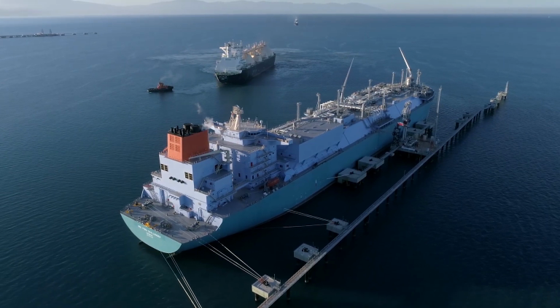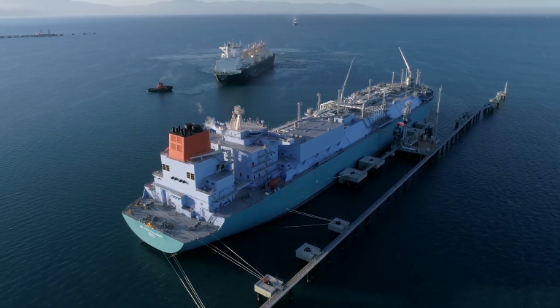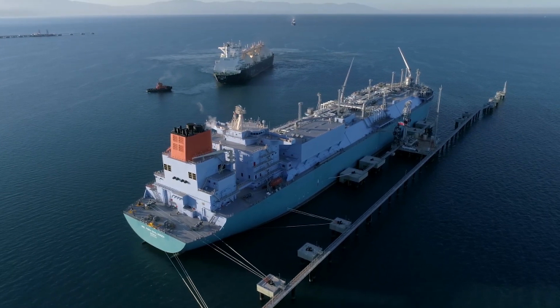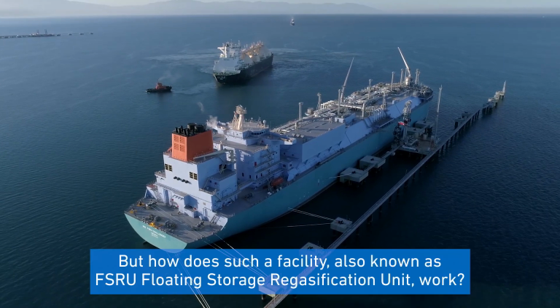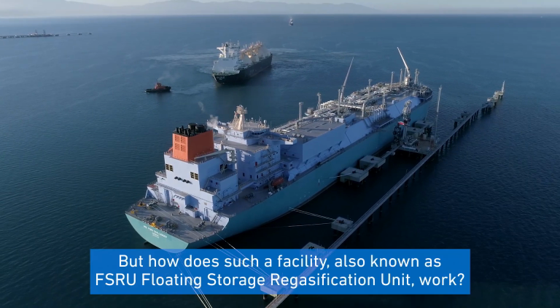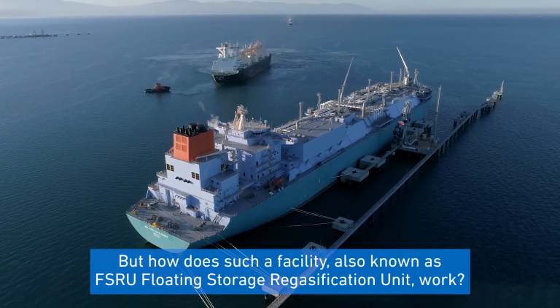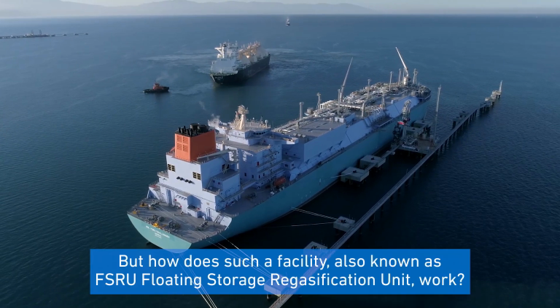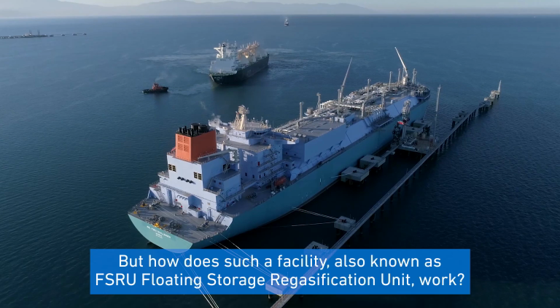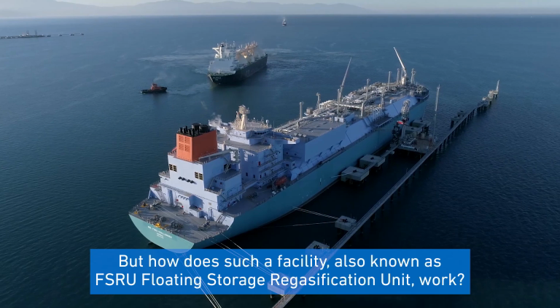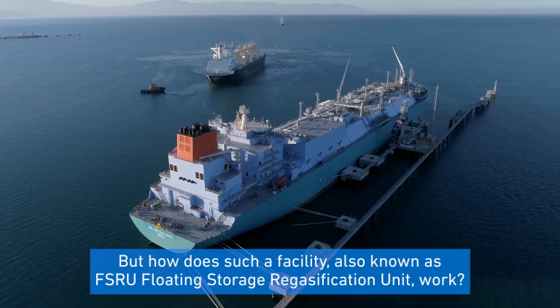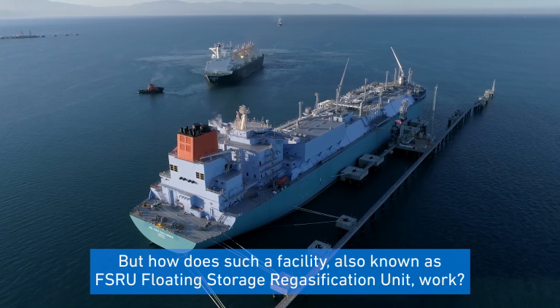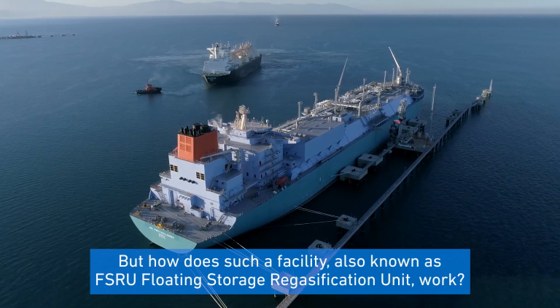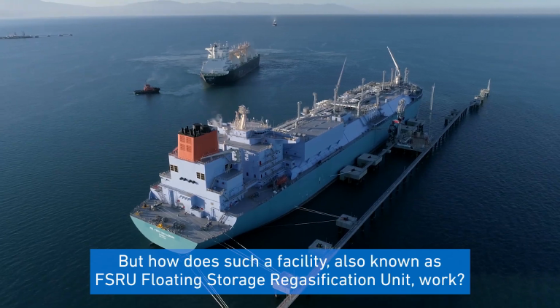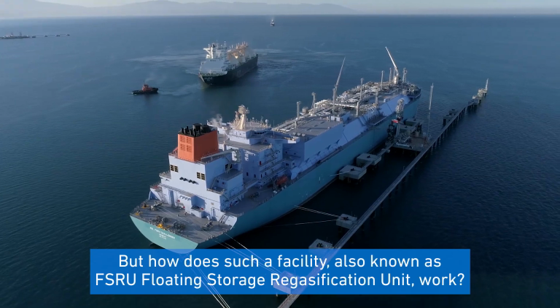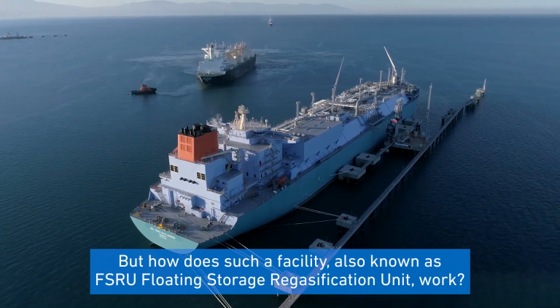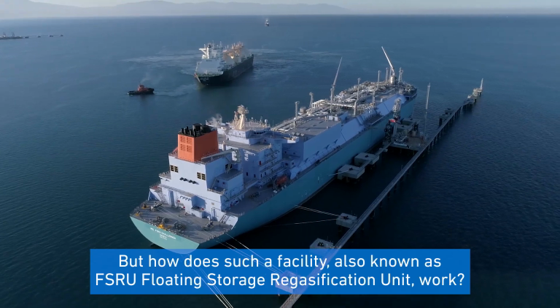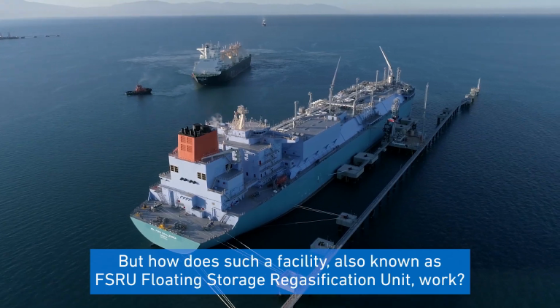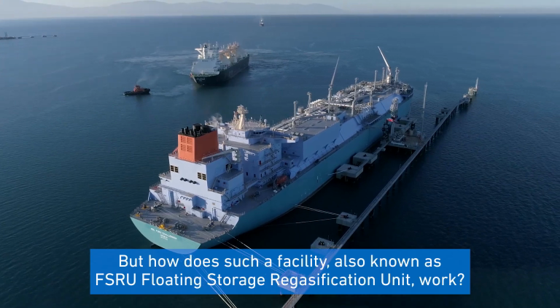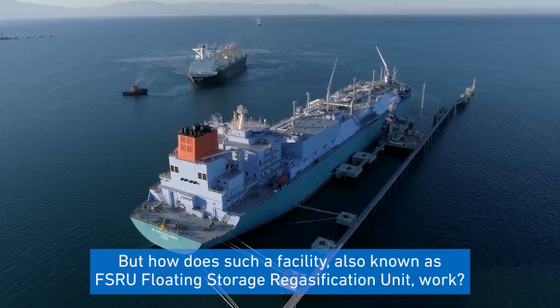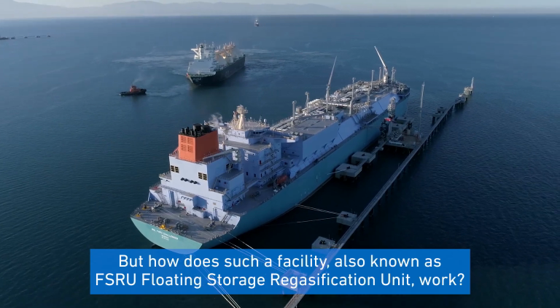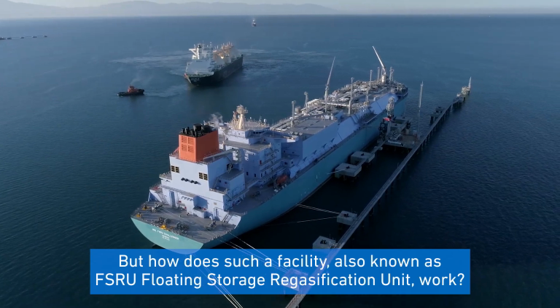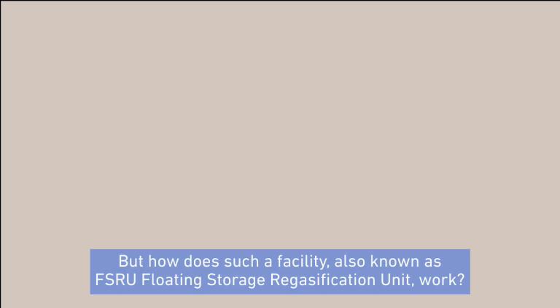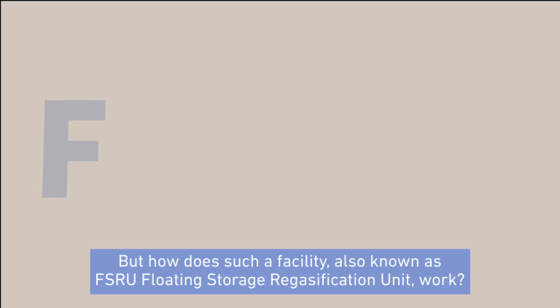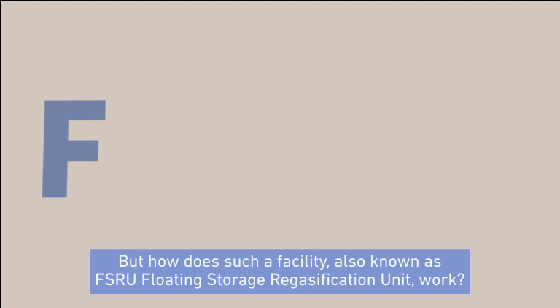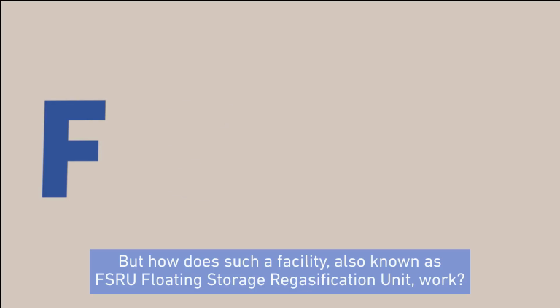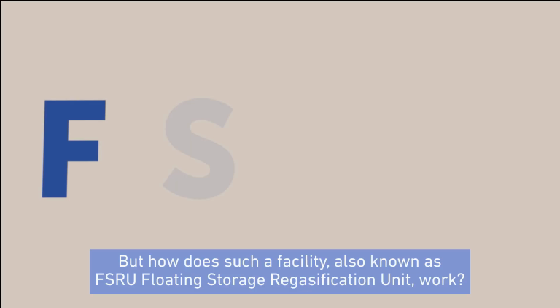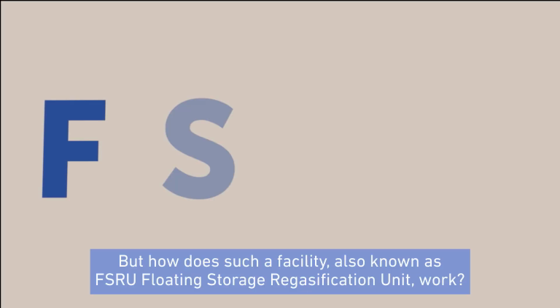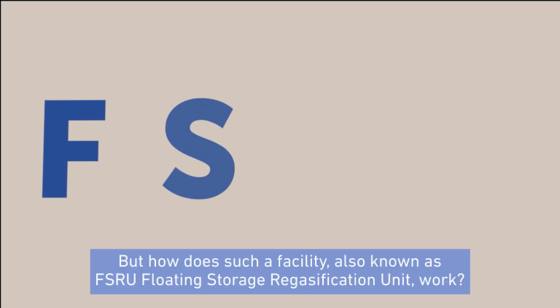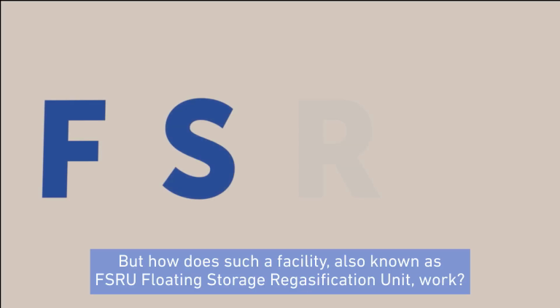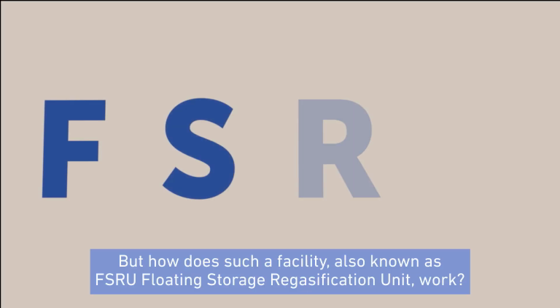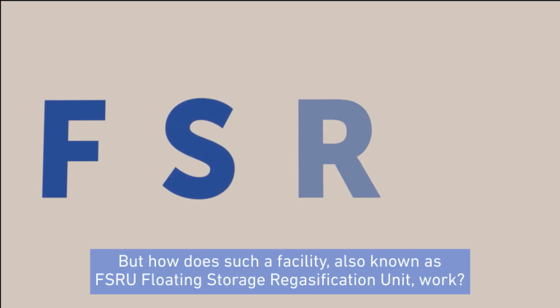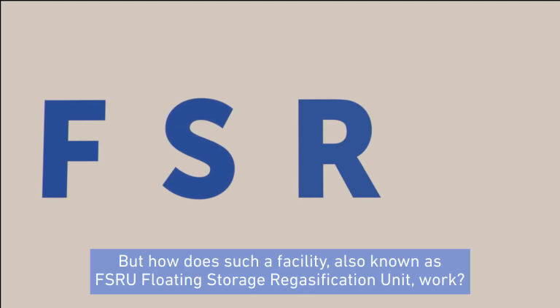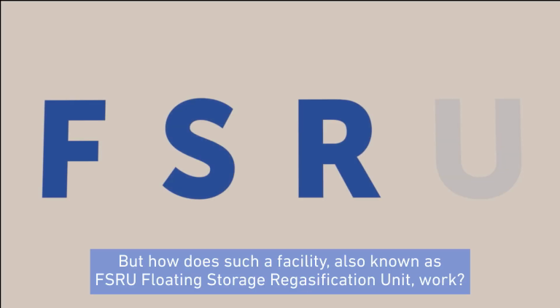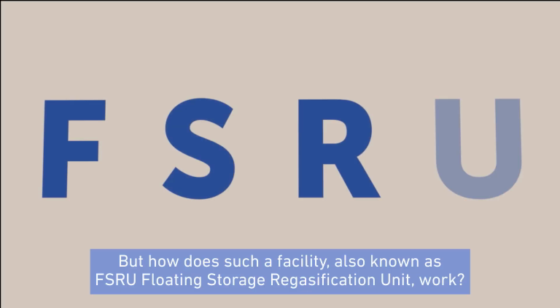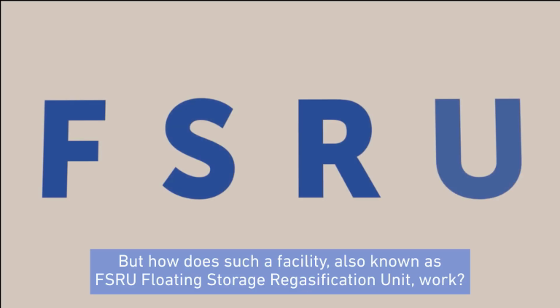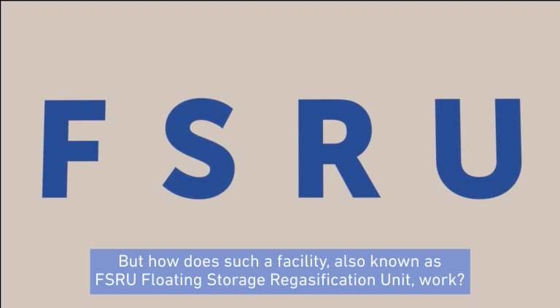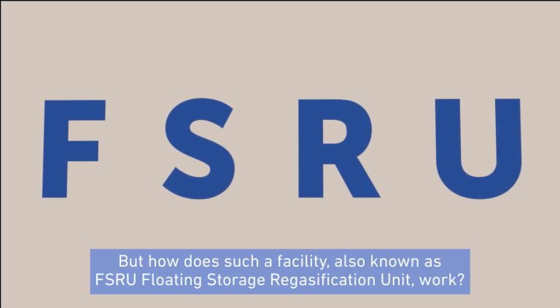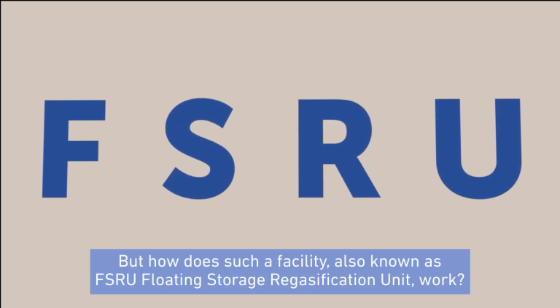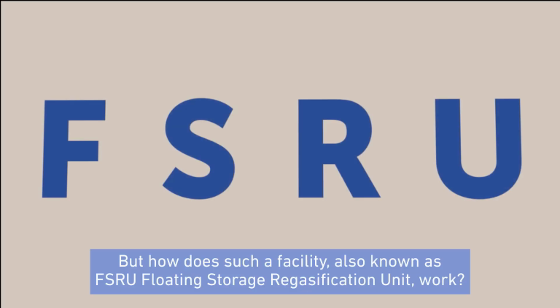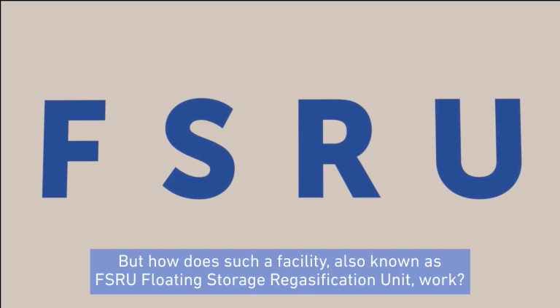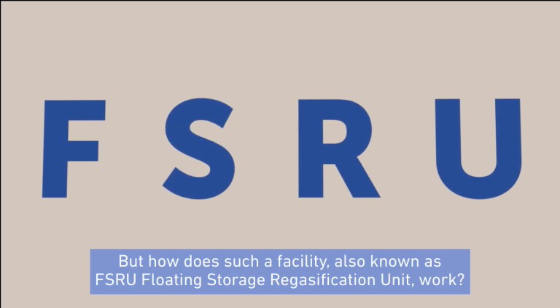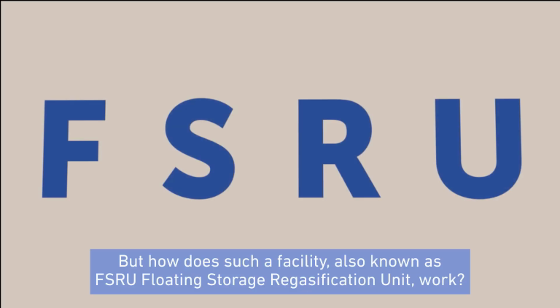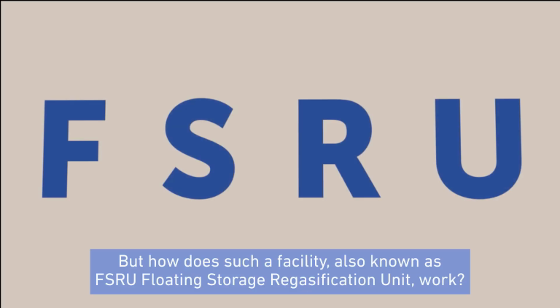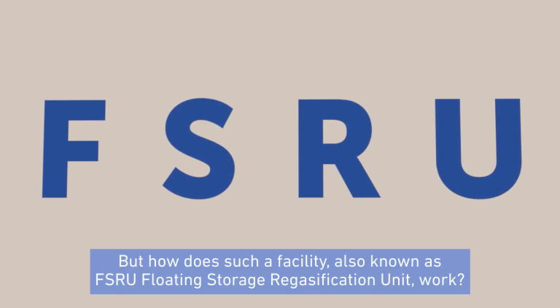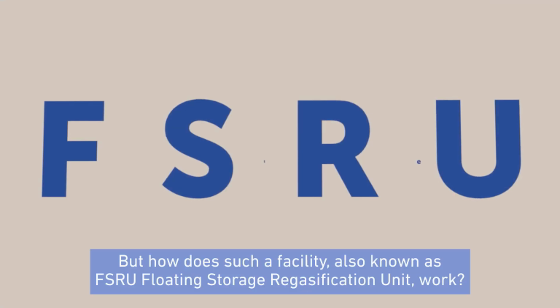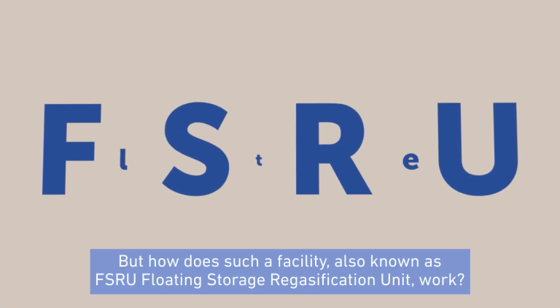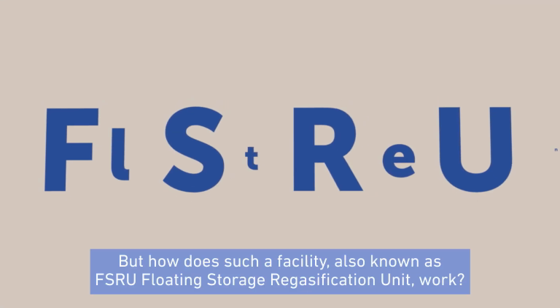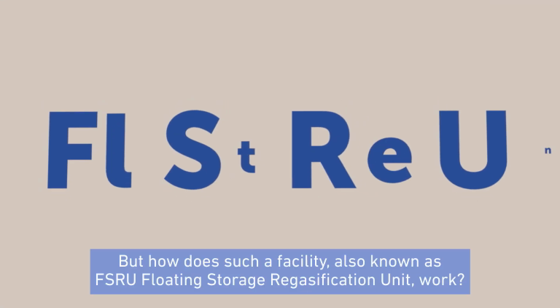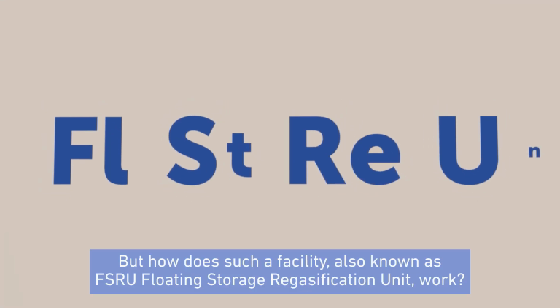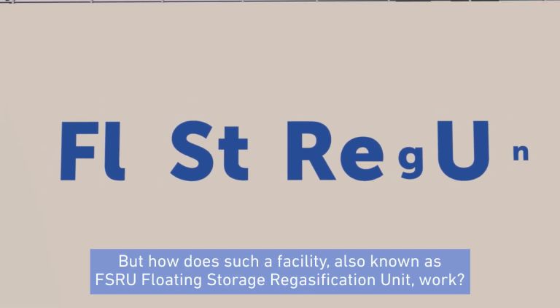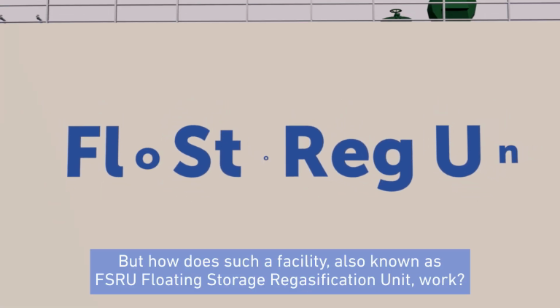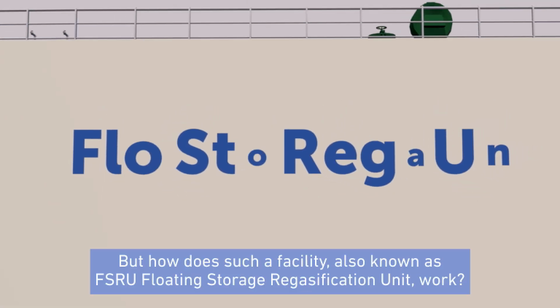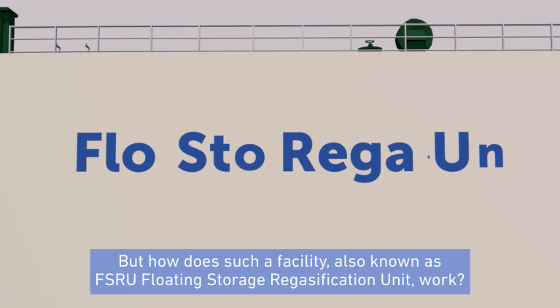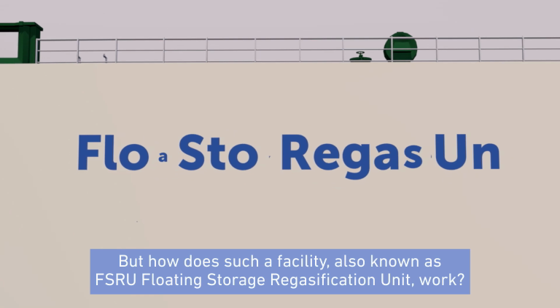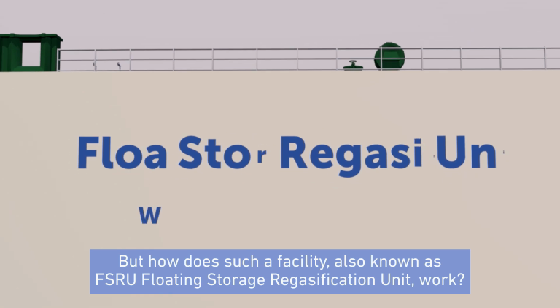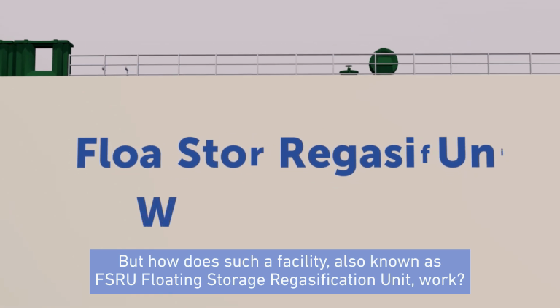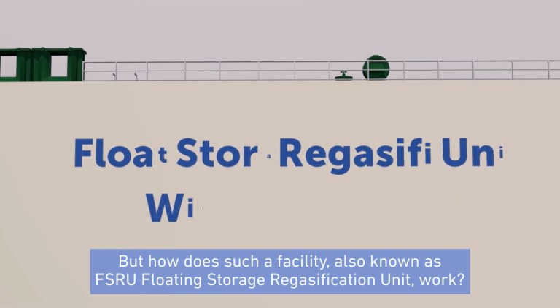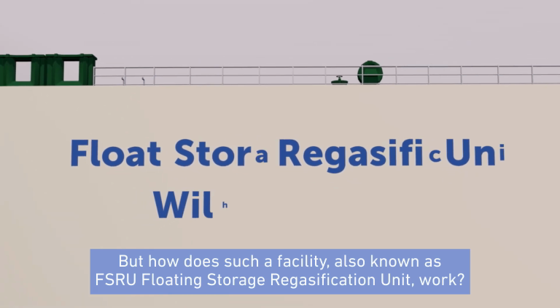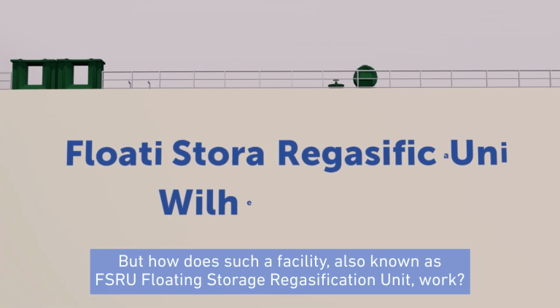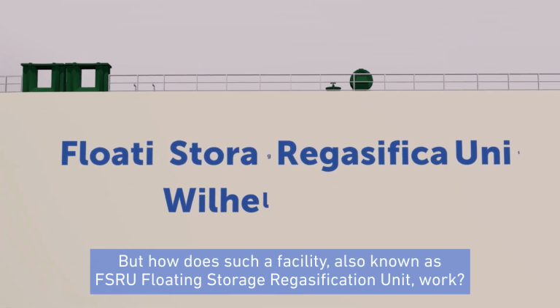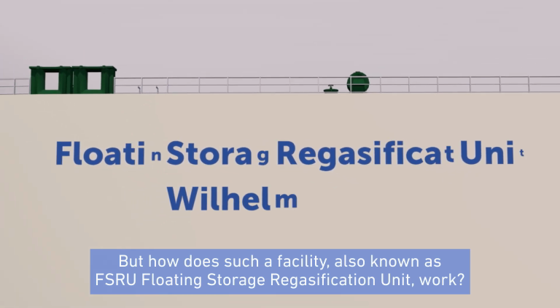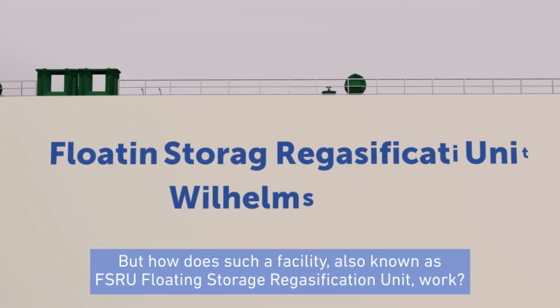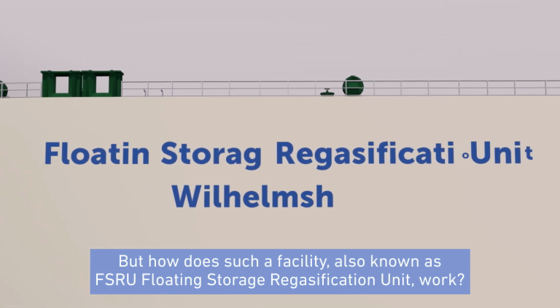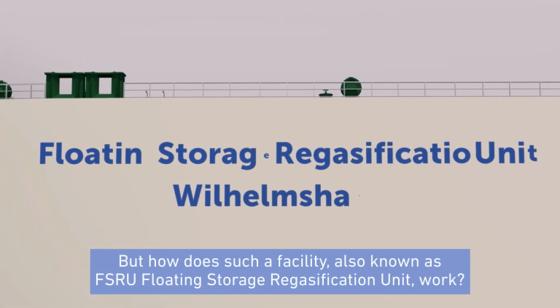But how does such a facility, also known as FSRU — Floating Storage Regasification Unit — work?